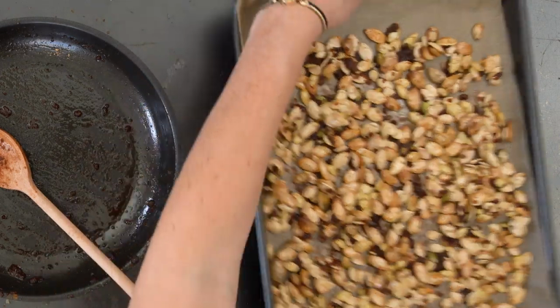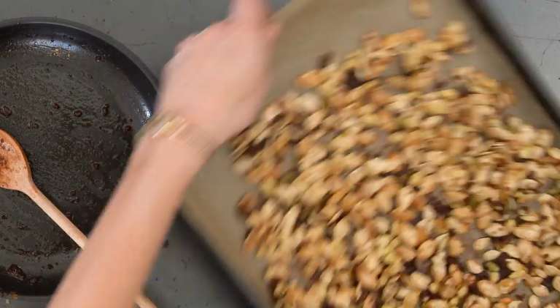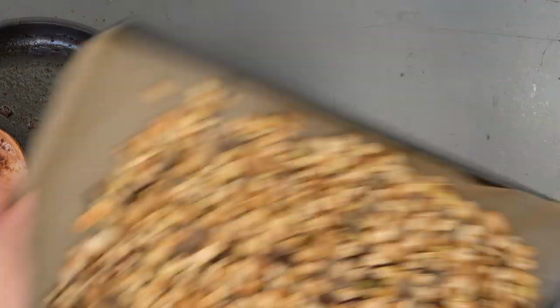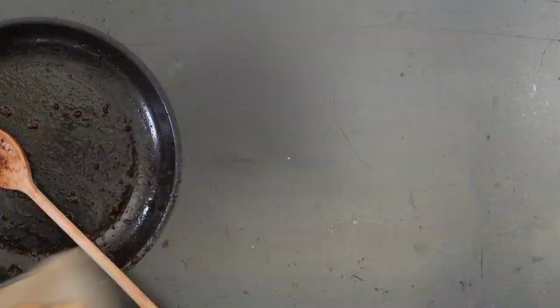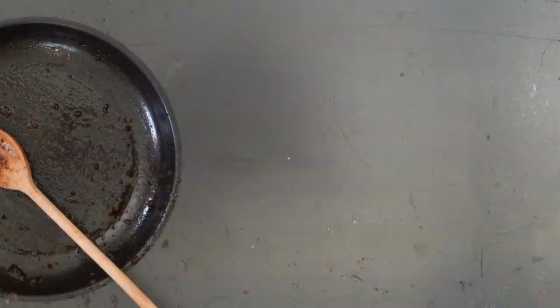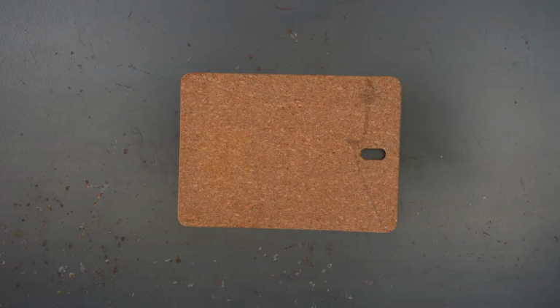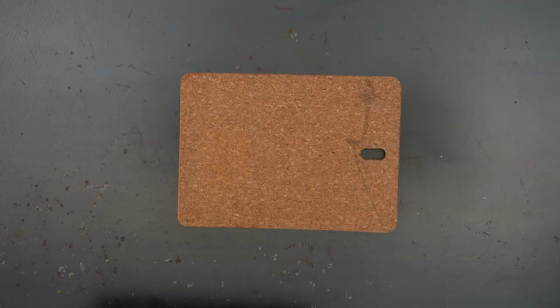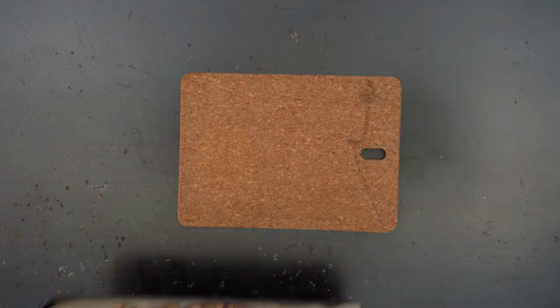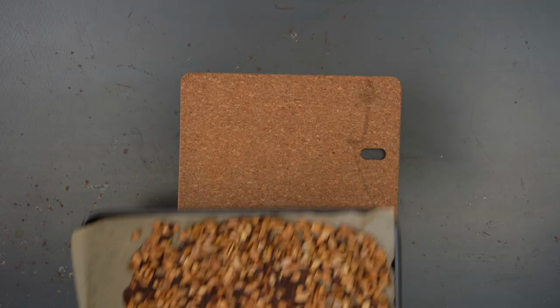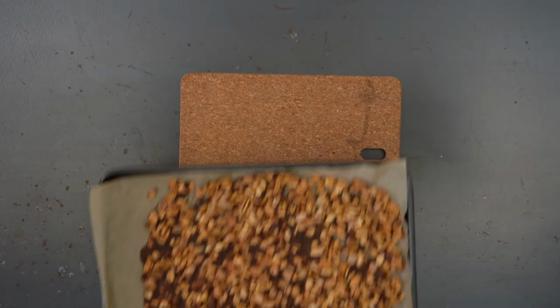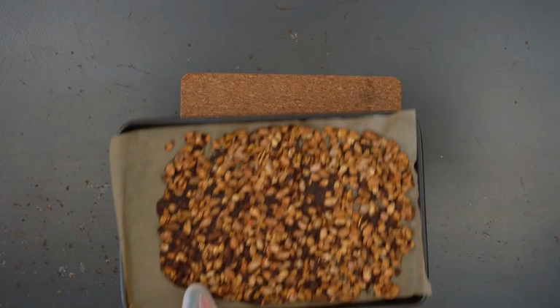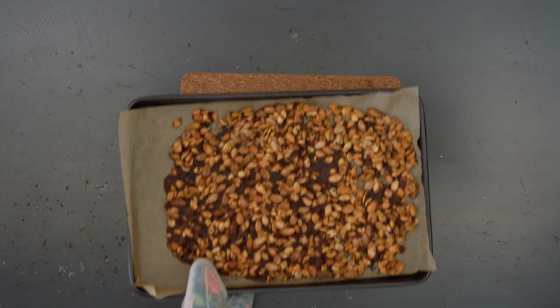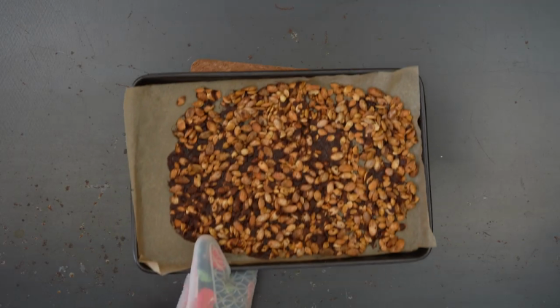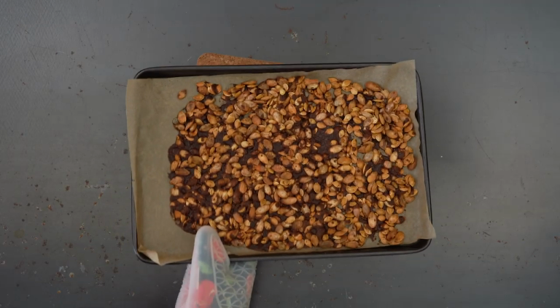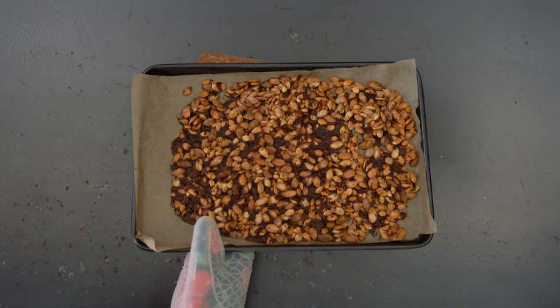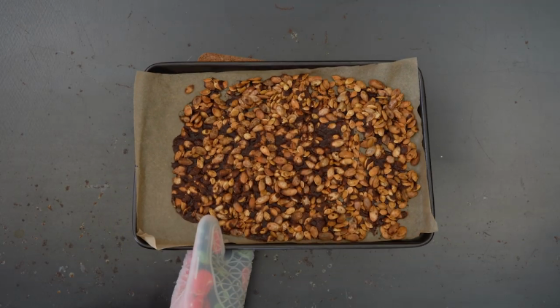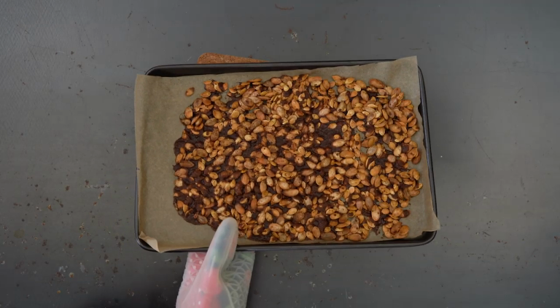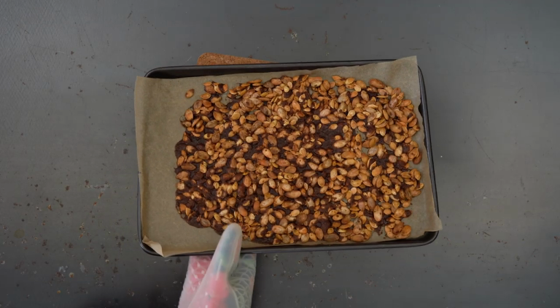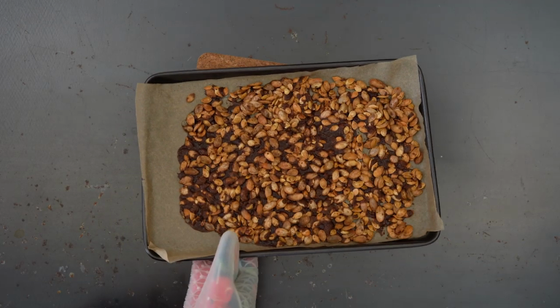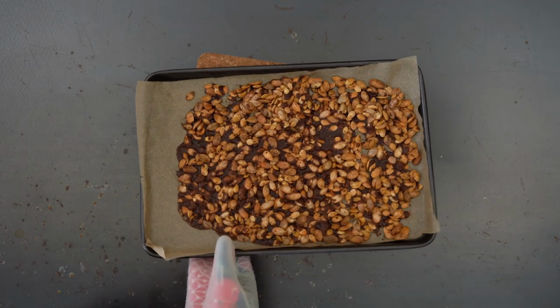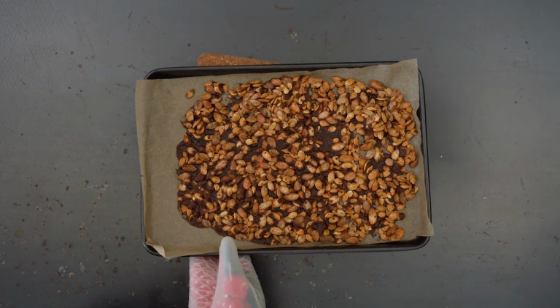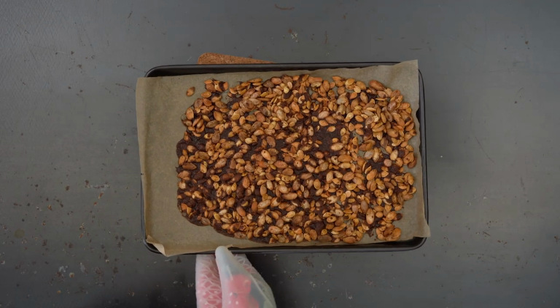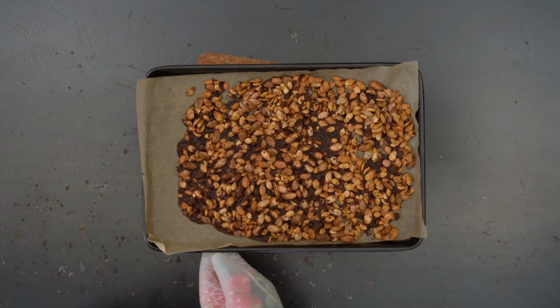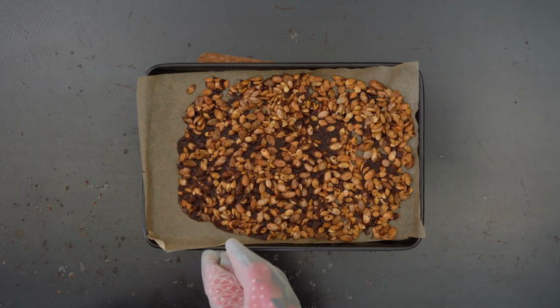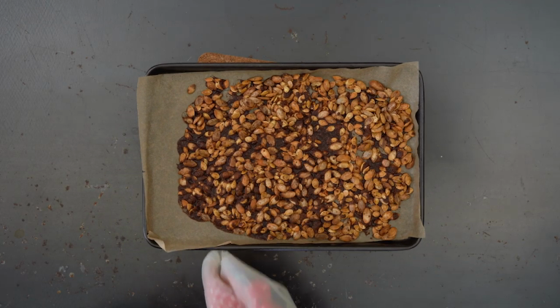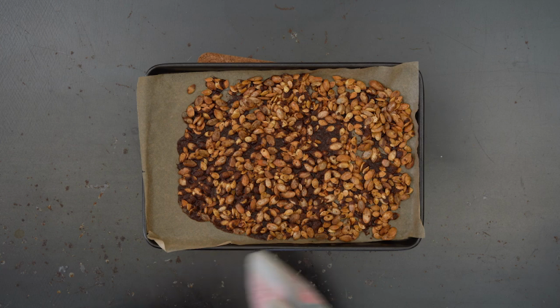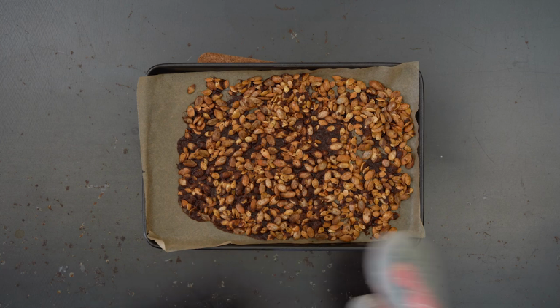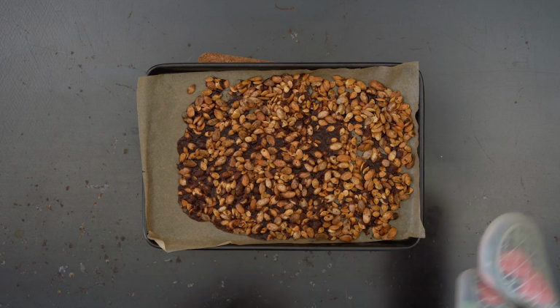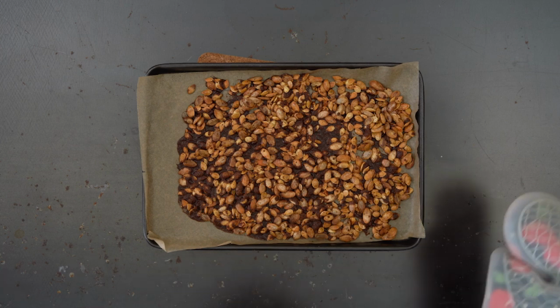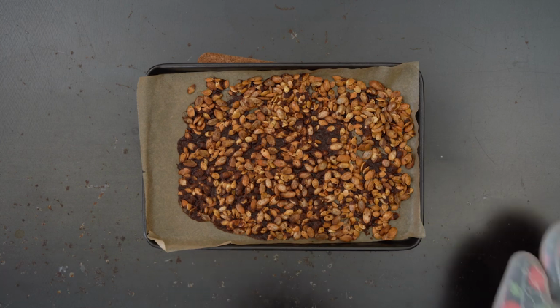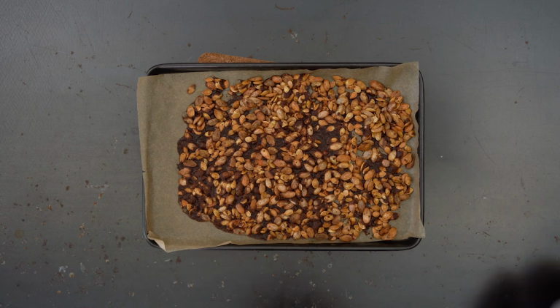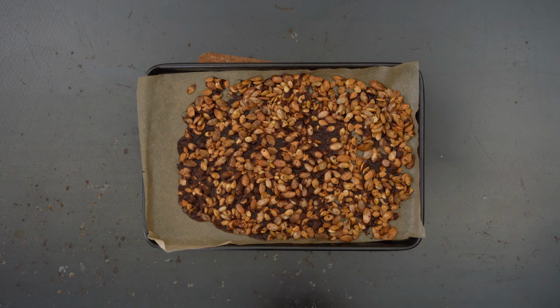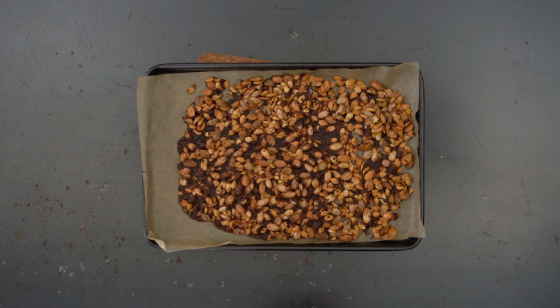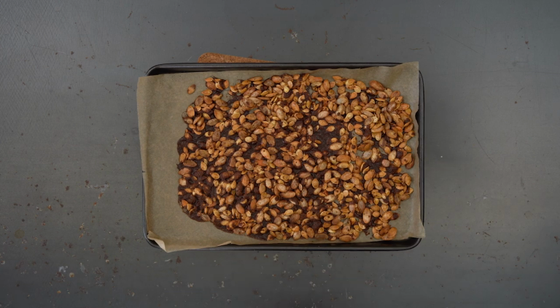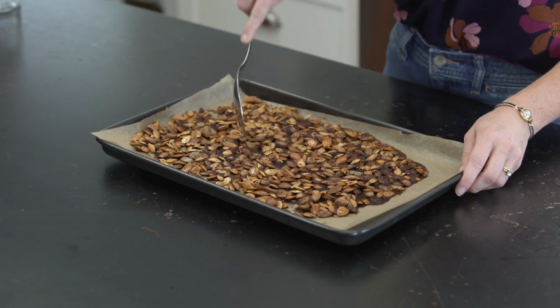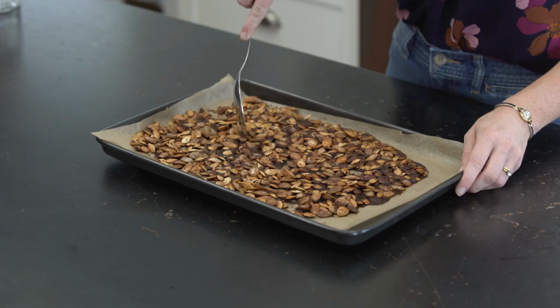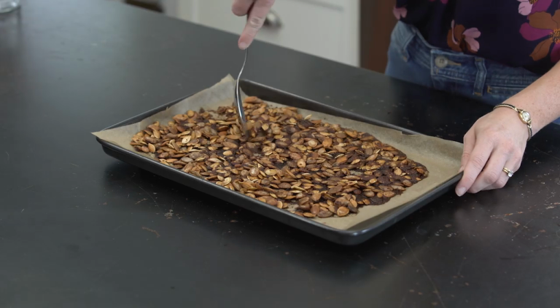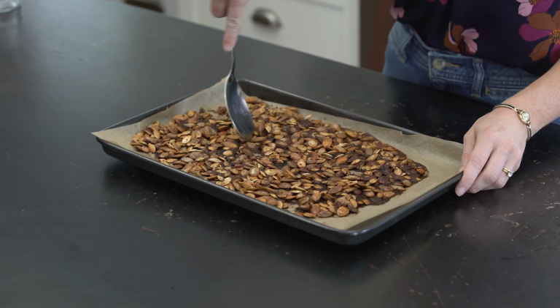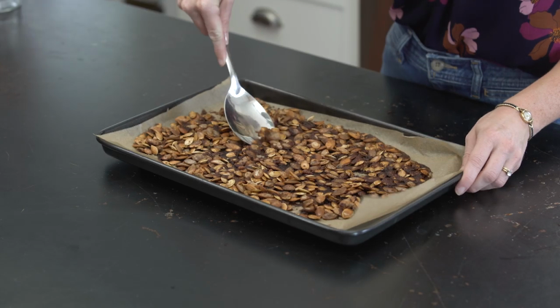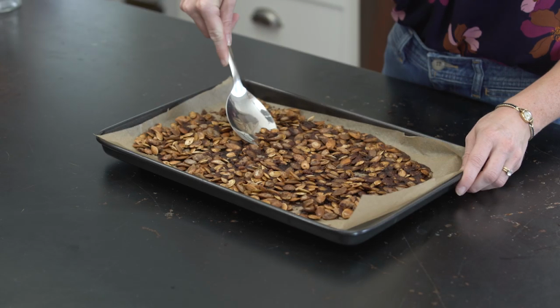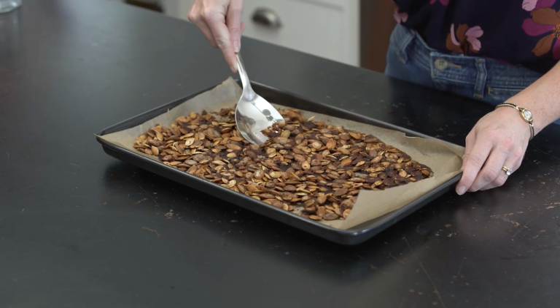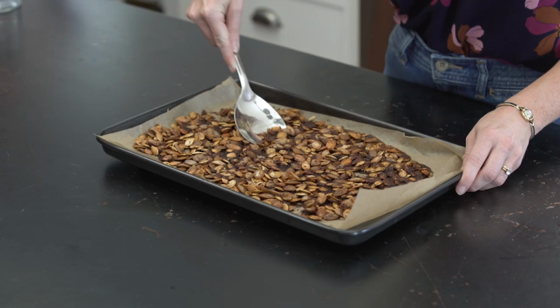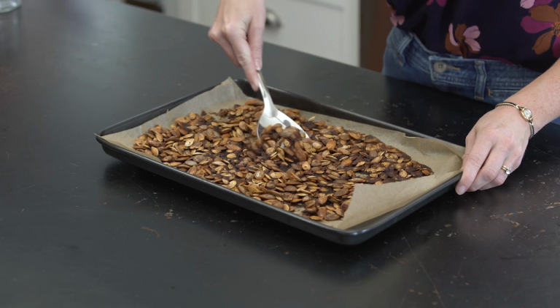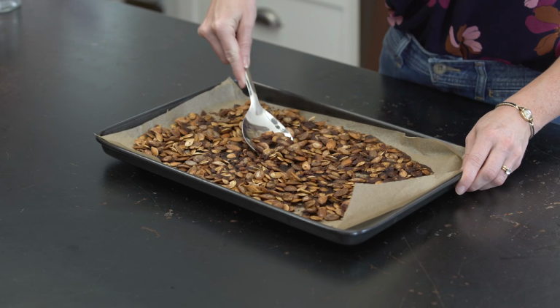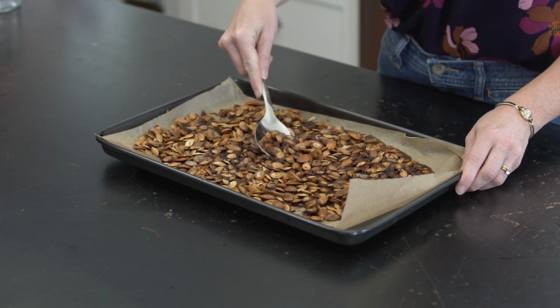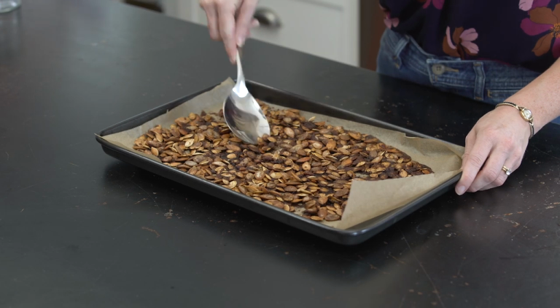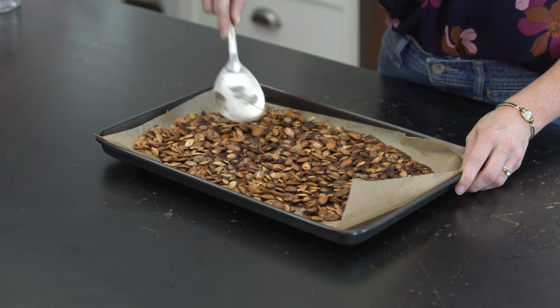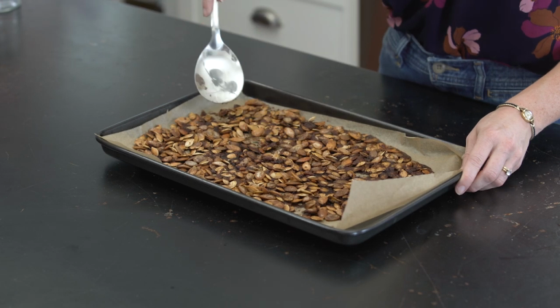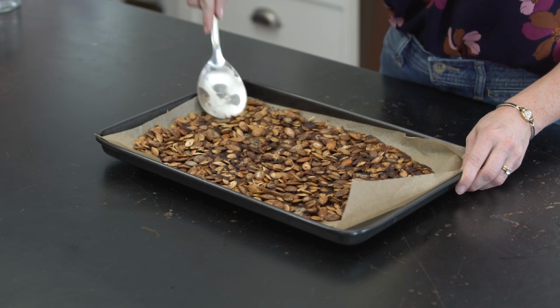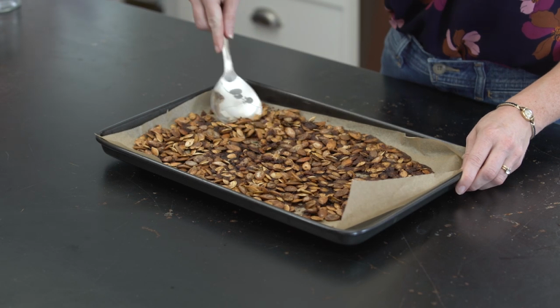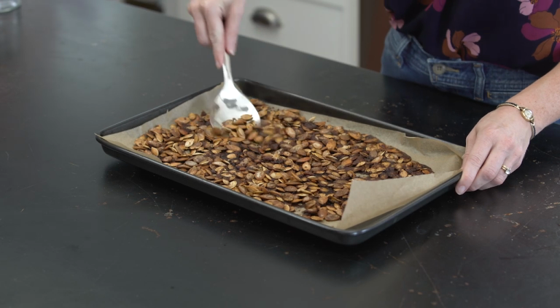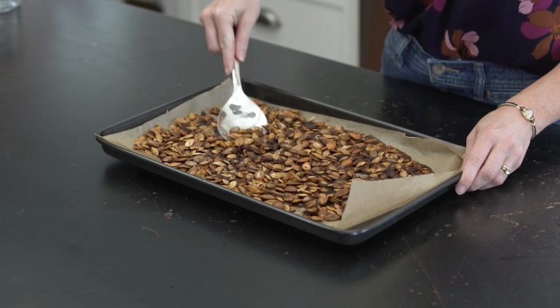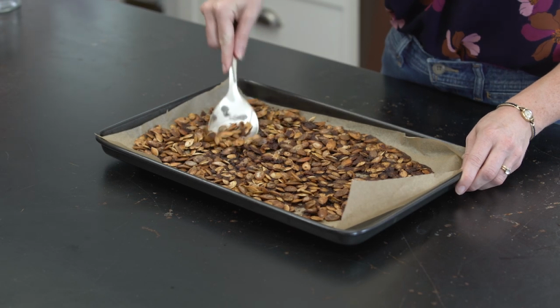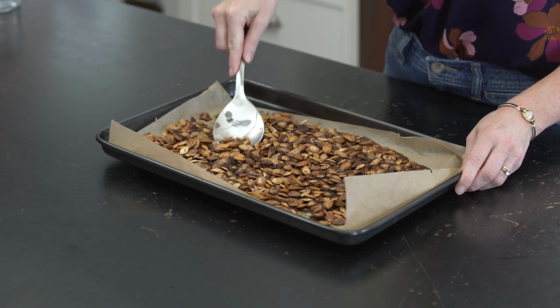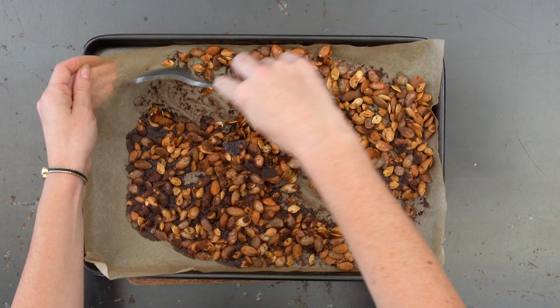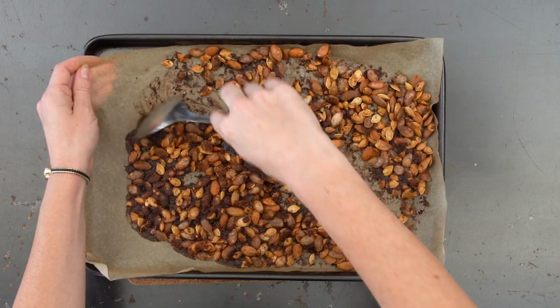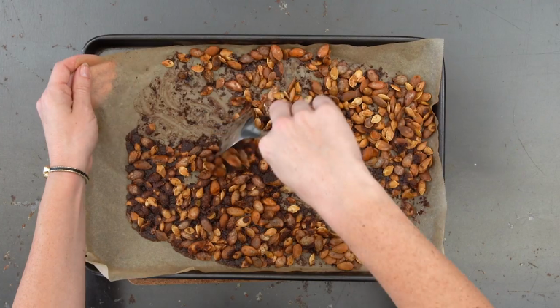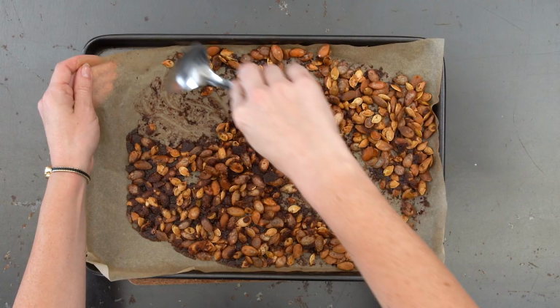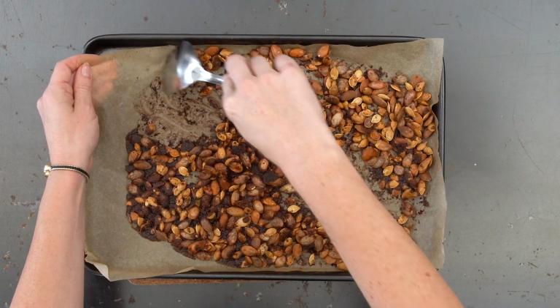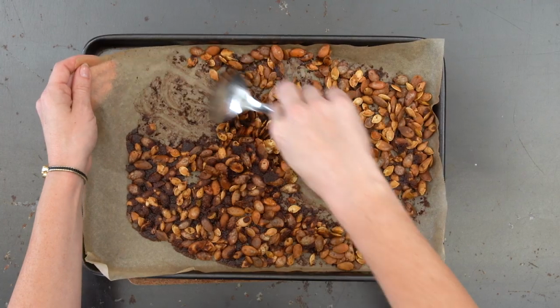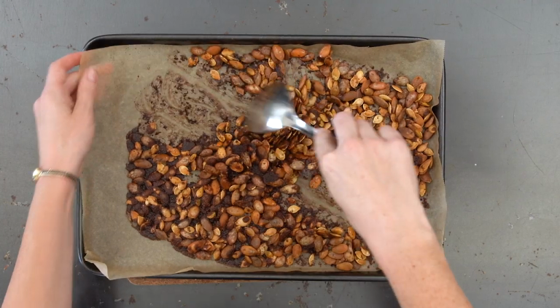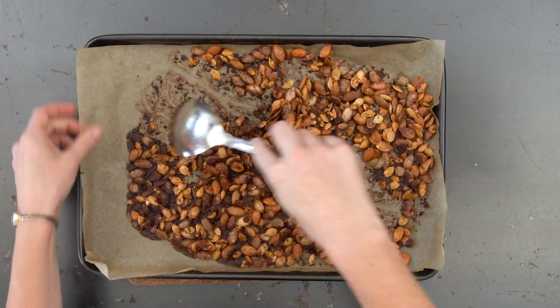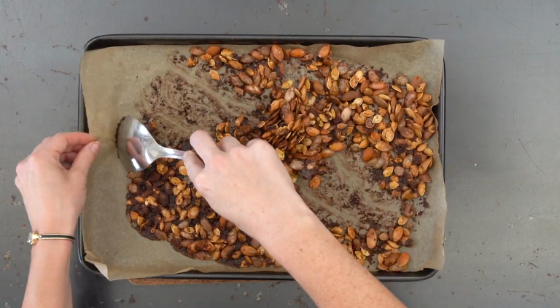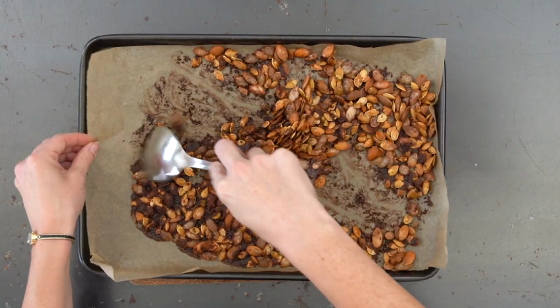Once they're done roasting, just take them out of the oven and let them cool. Now that everything is cool, we're going to break it up and put it in a jar.